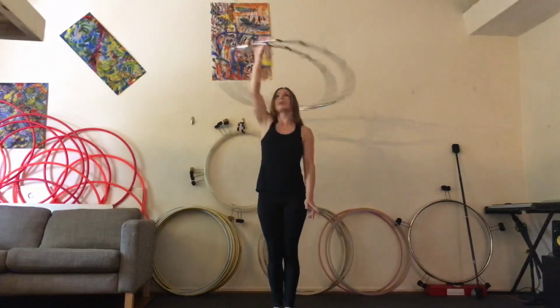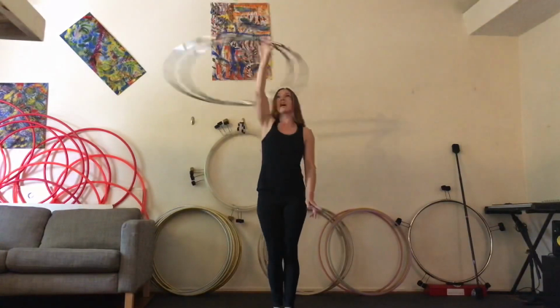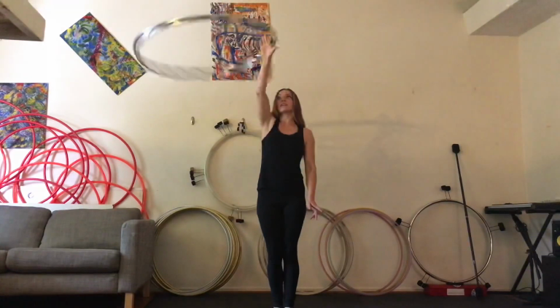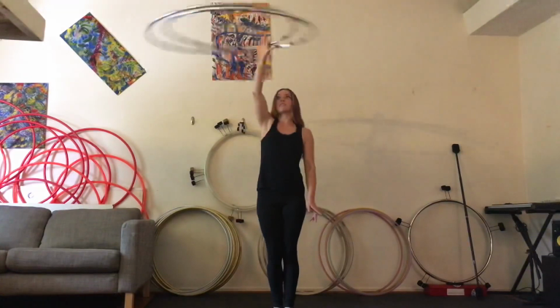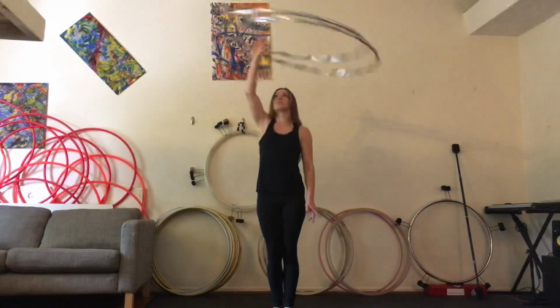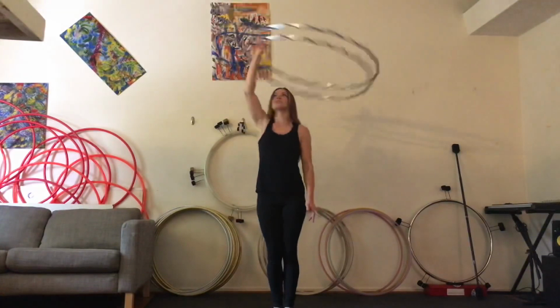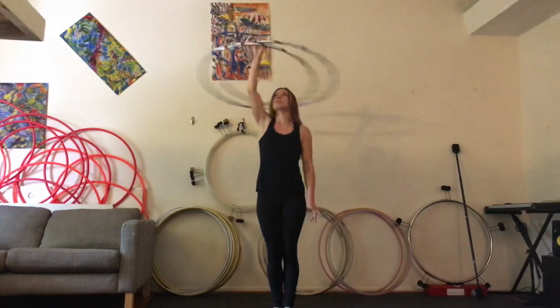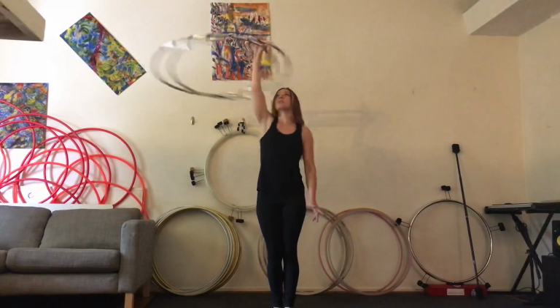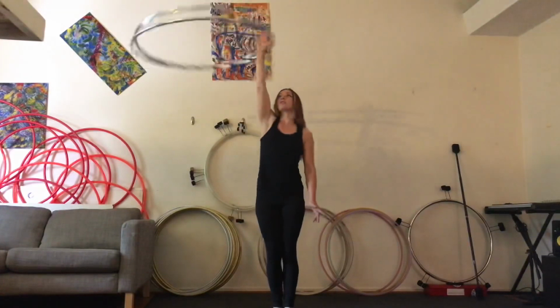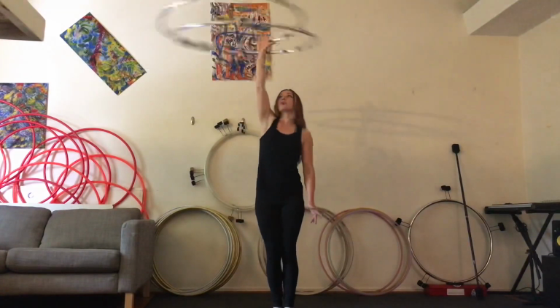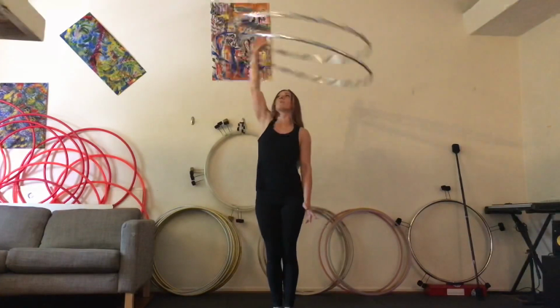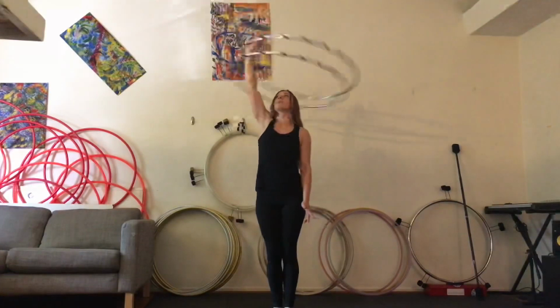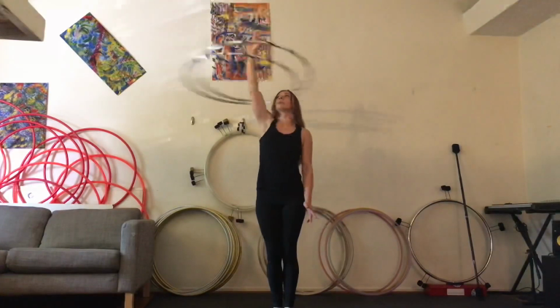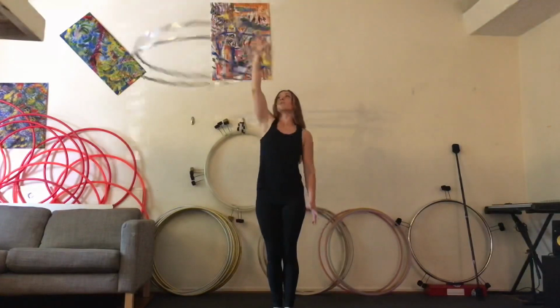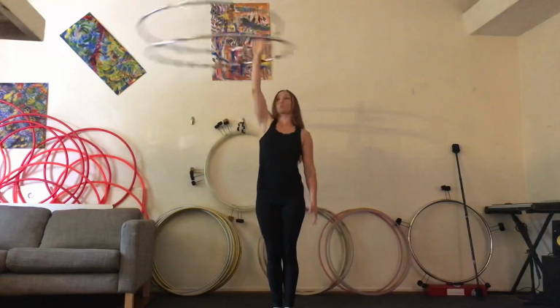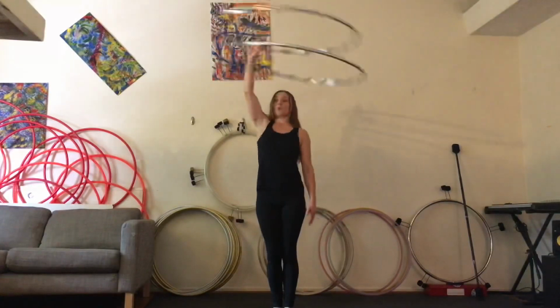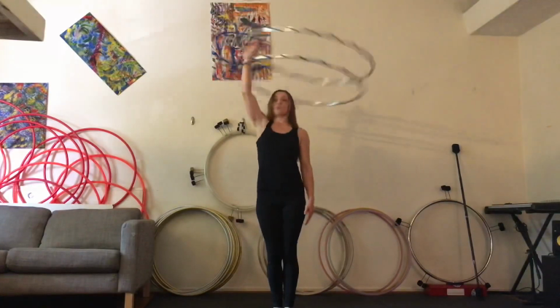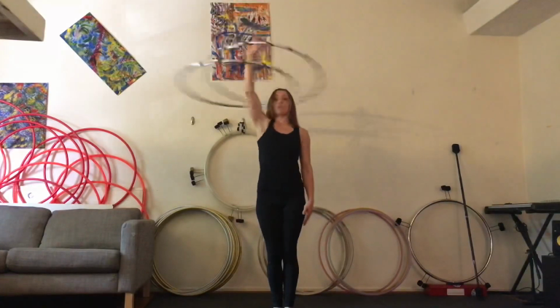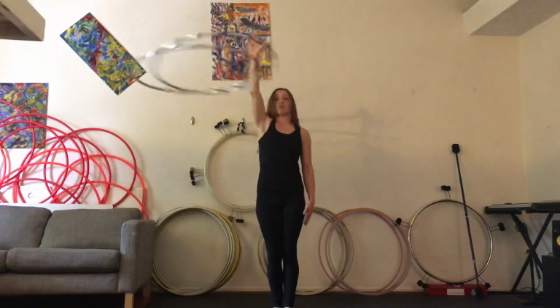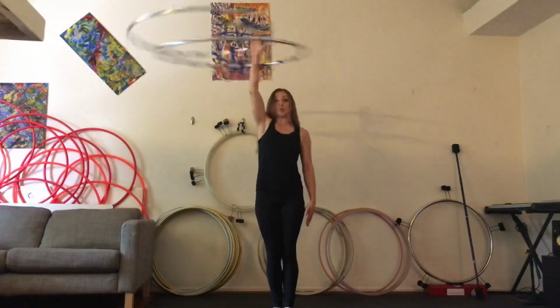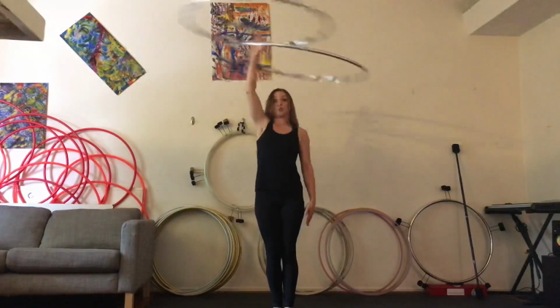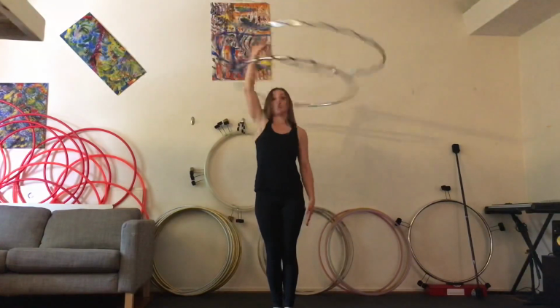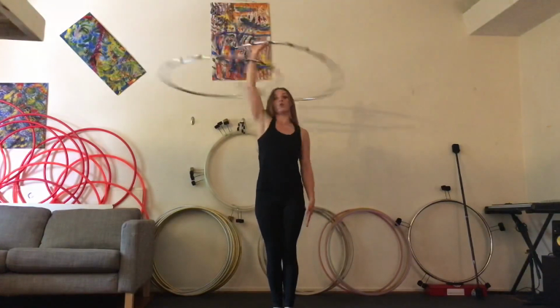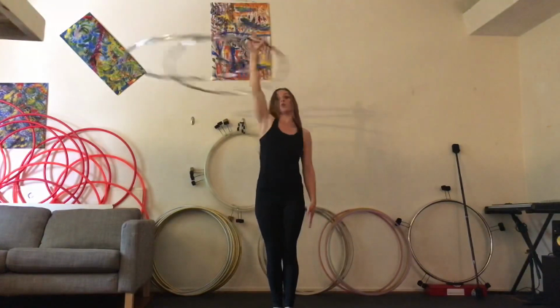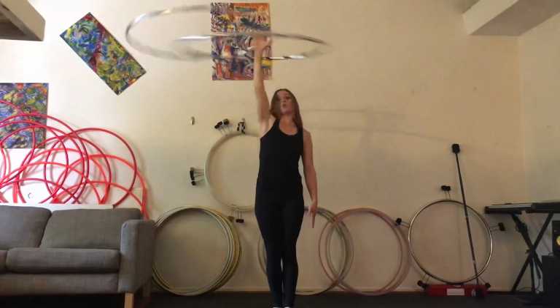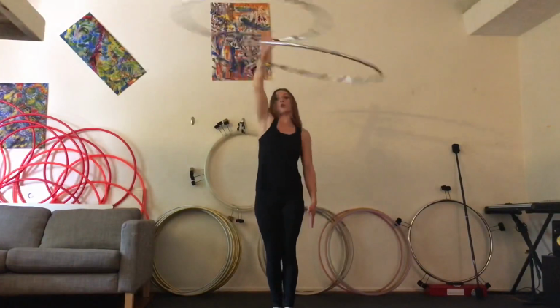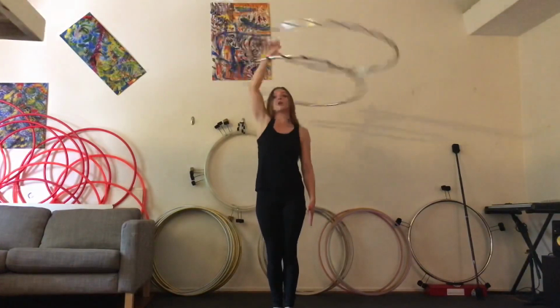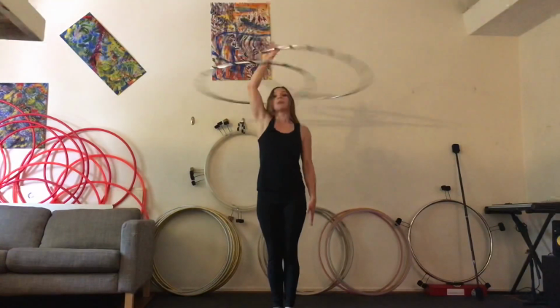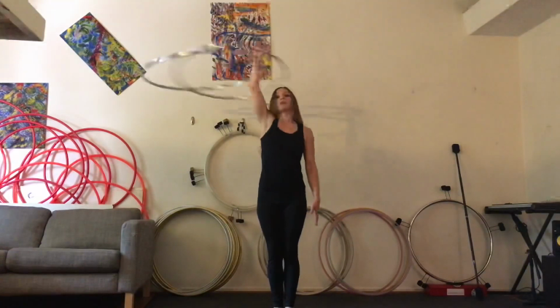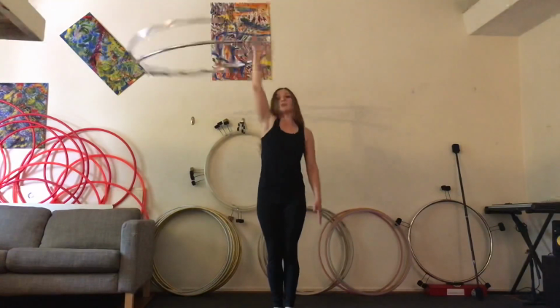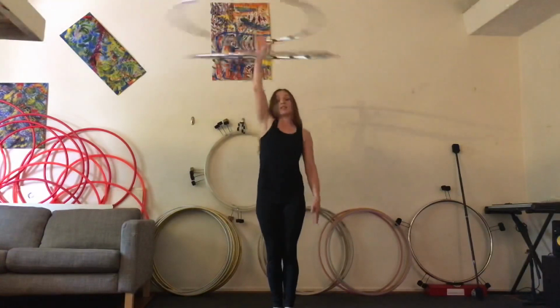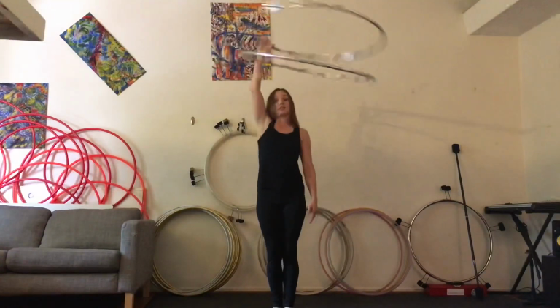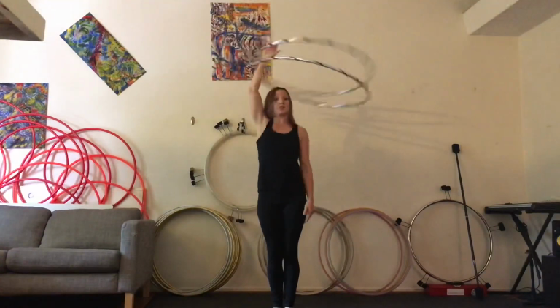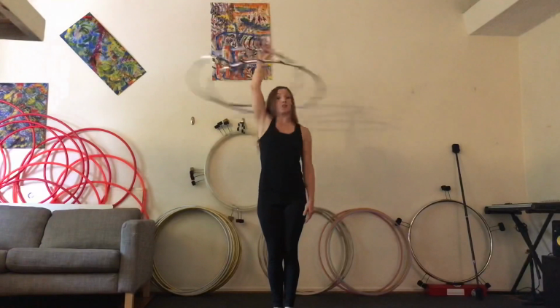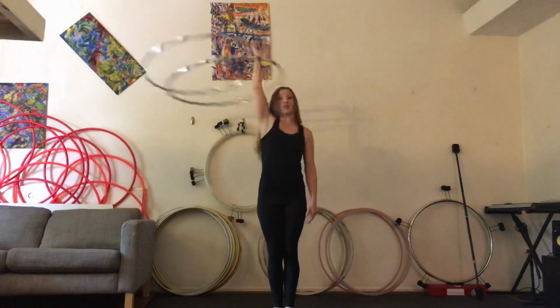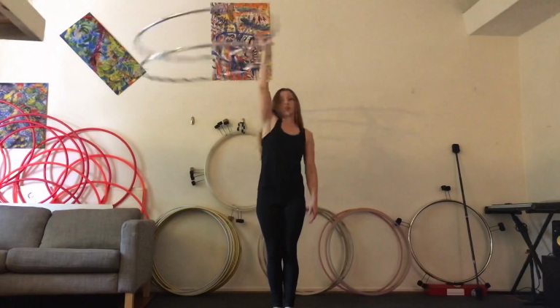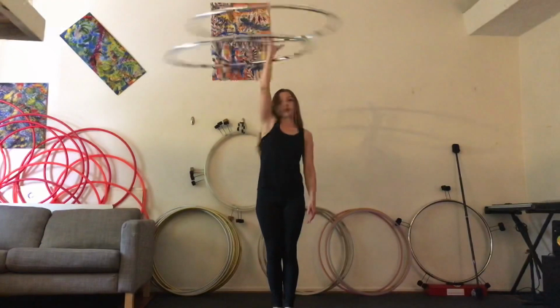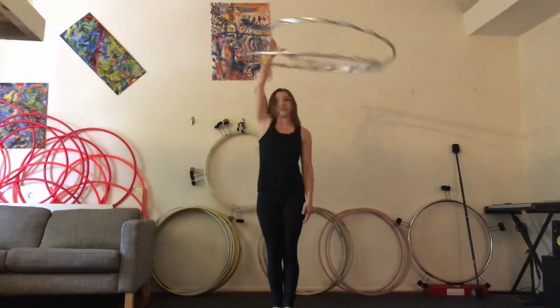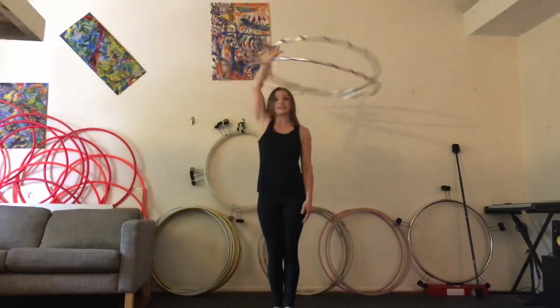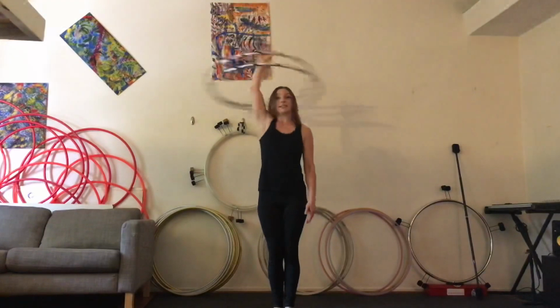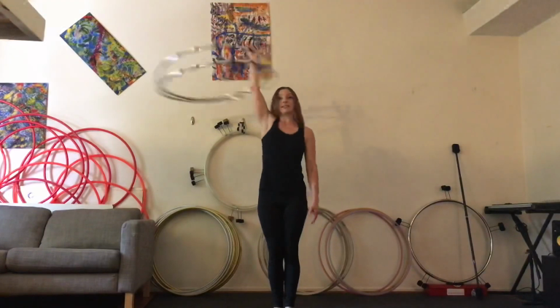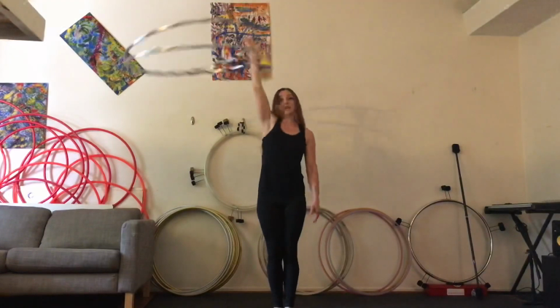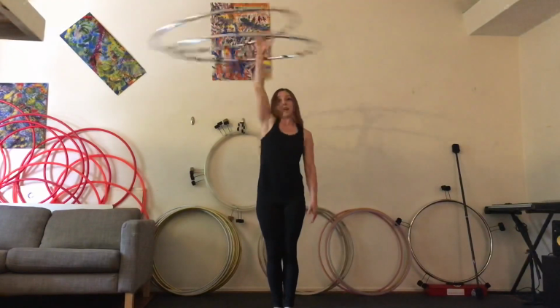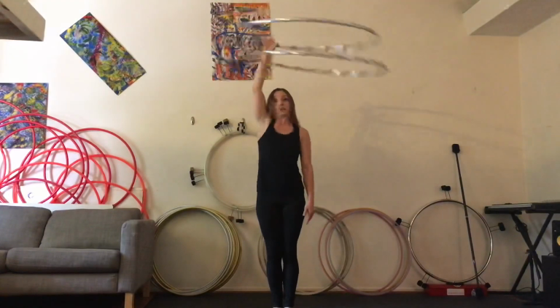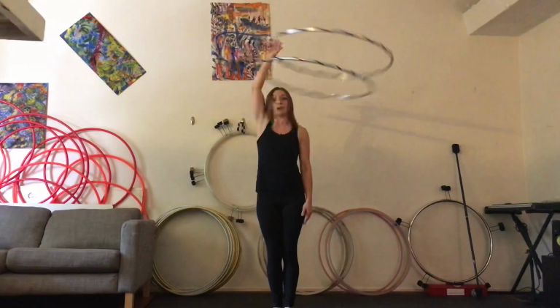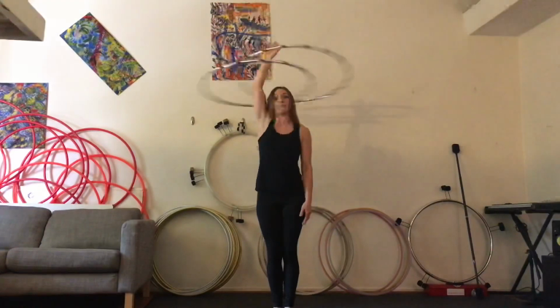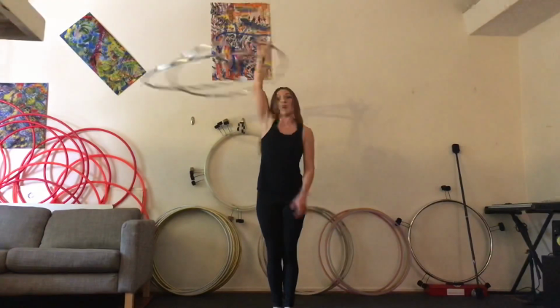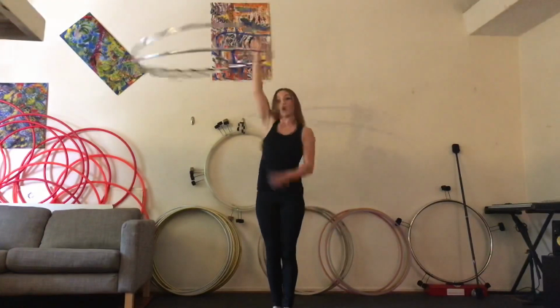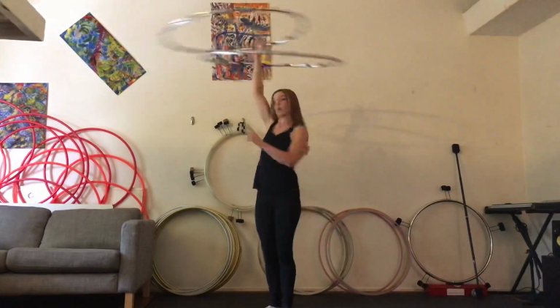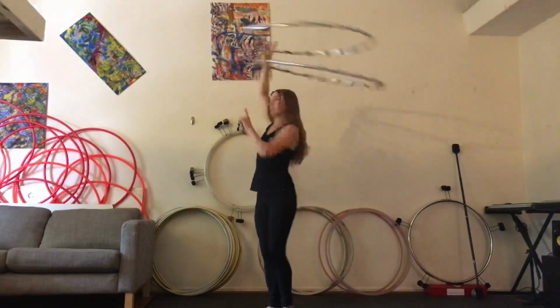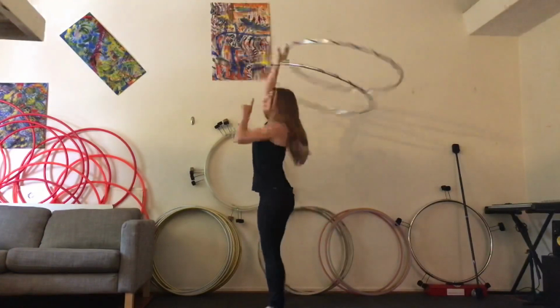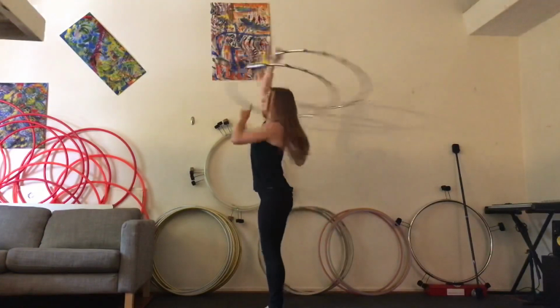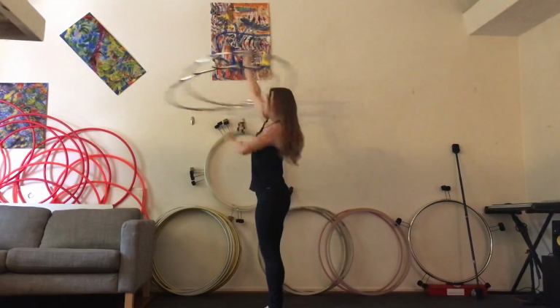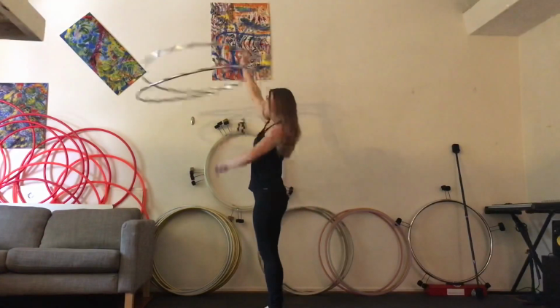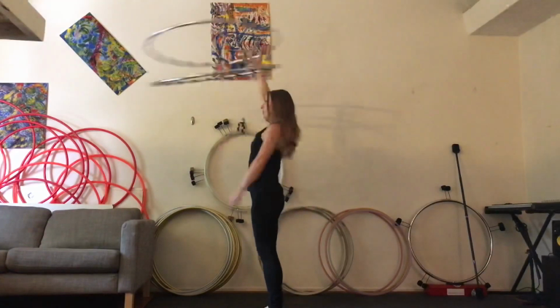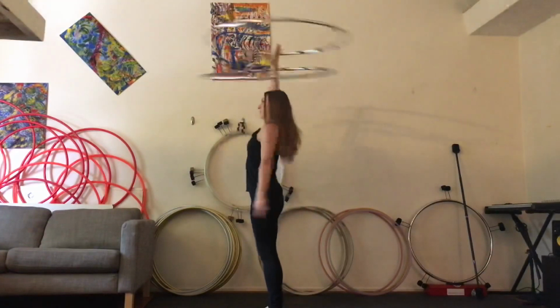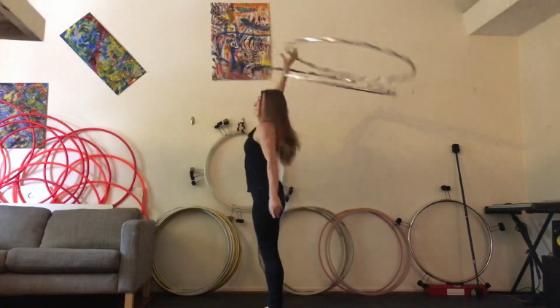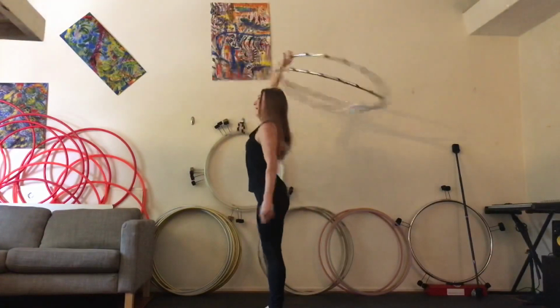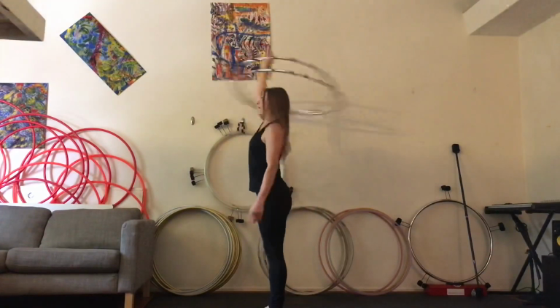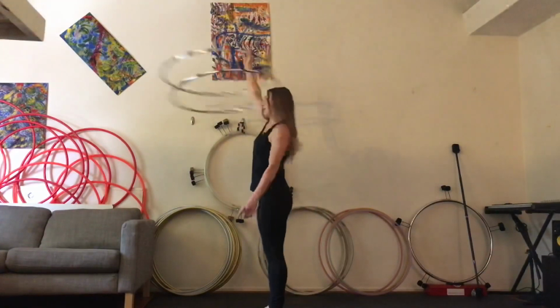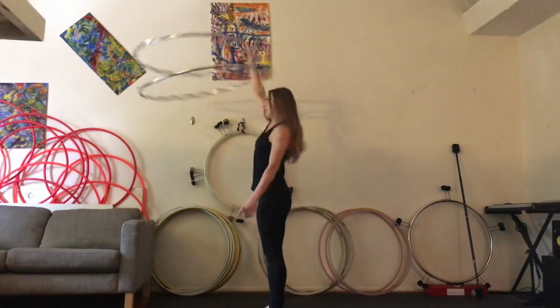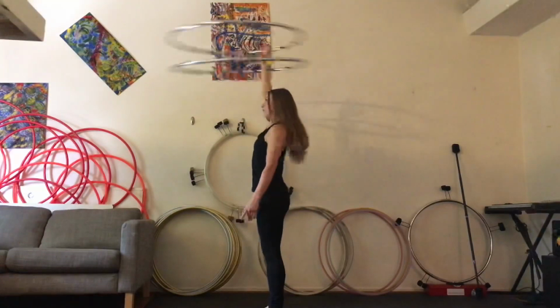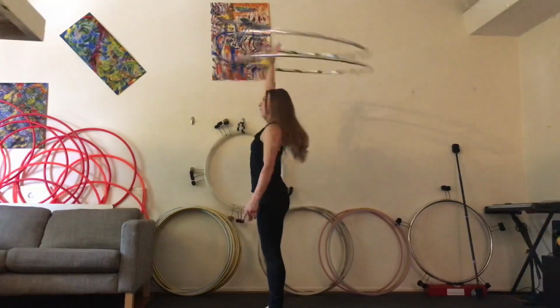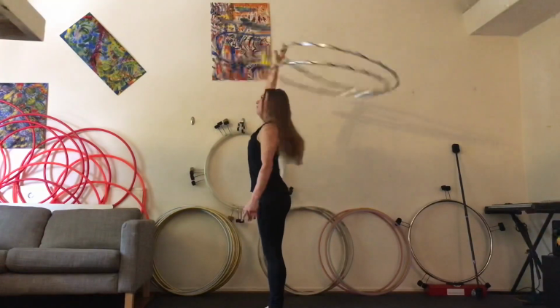Next, stick your thumb in between the two hoops. You see they're still going in same time and my arm is still going back and forth.